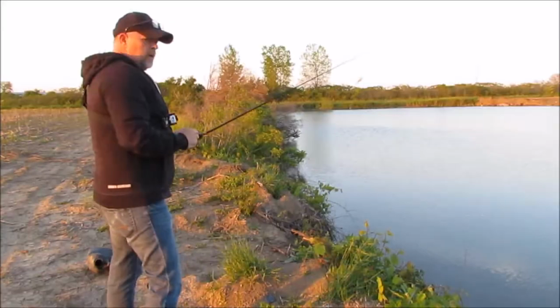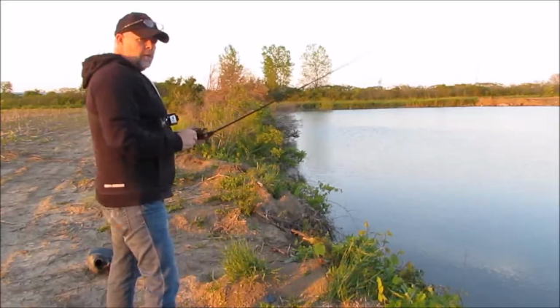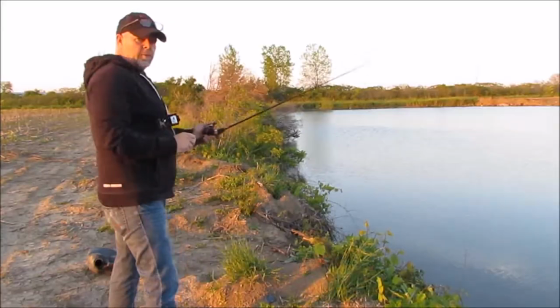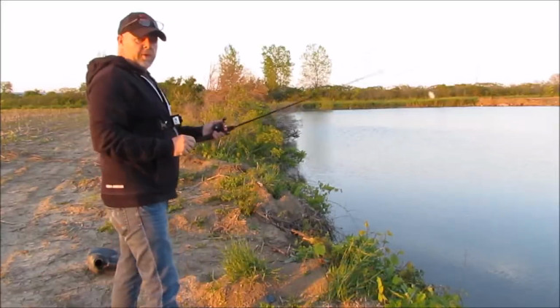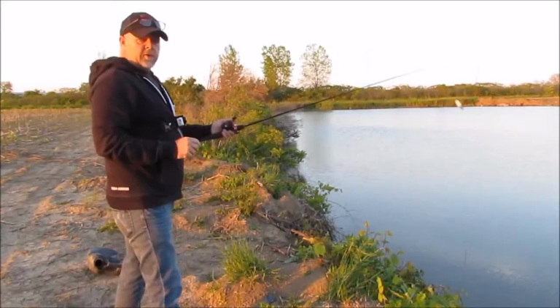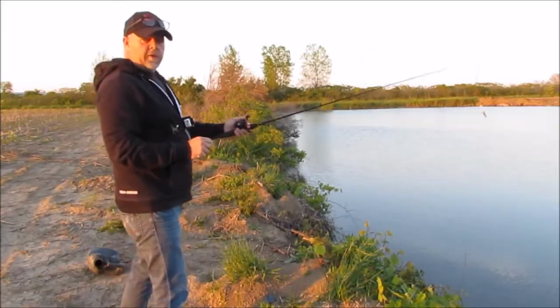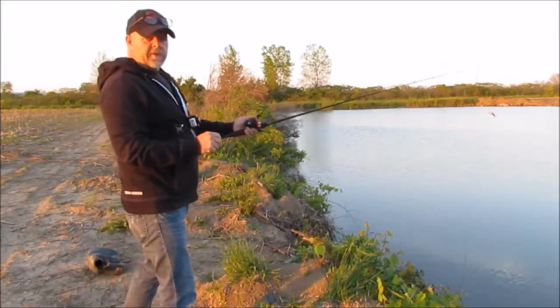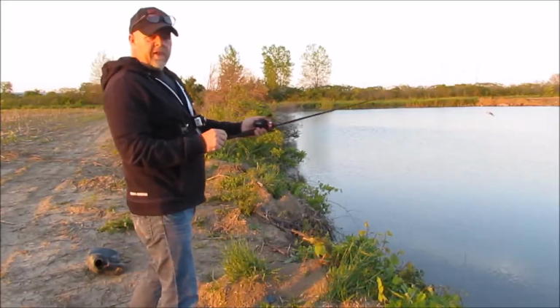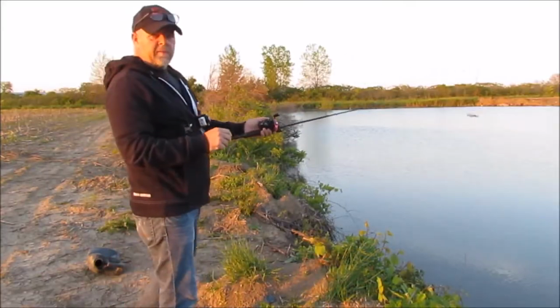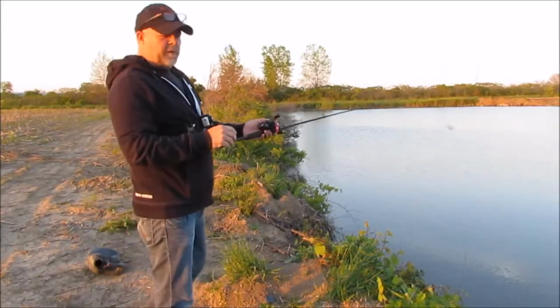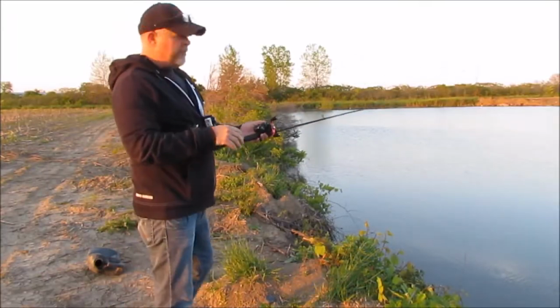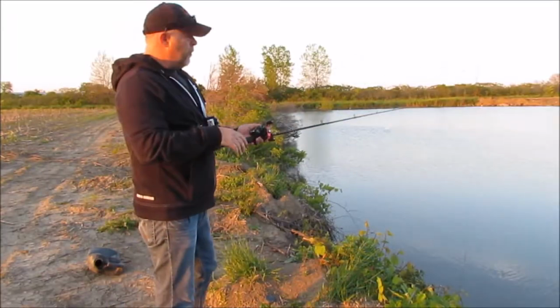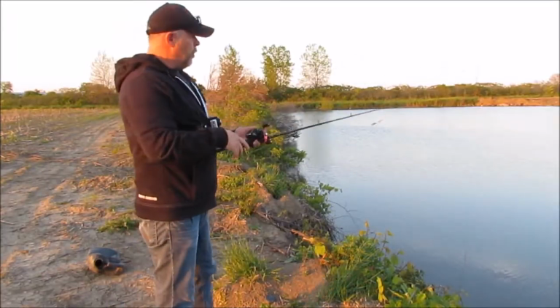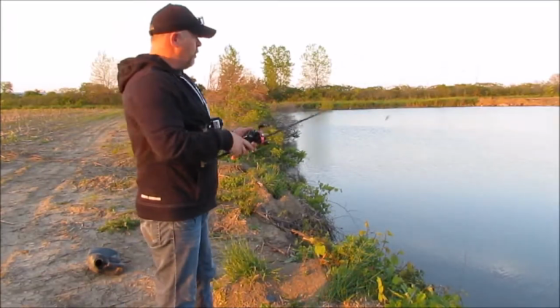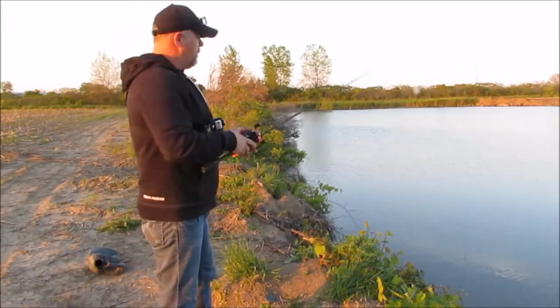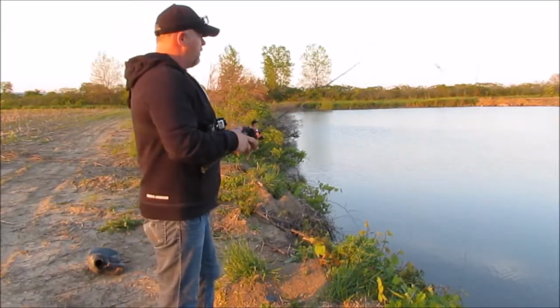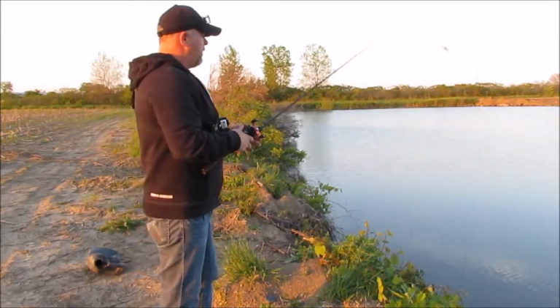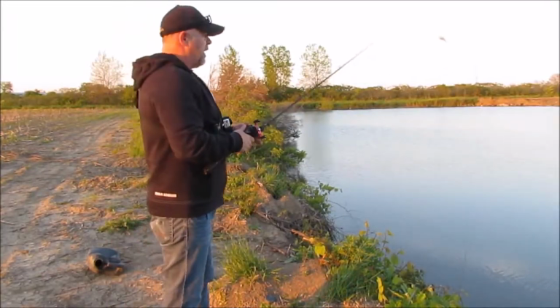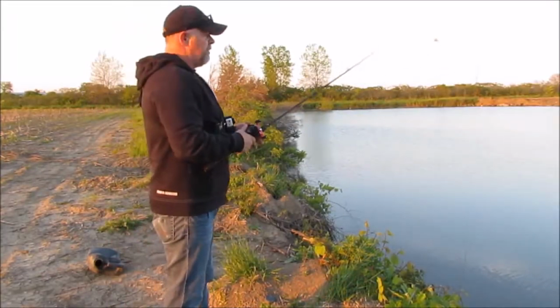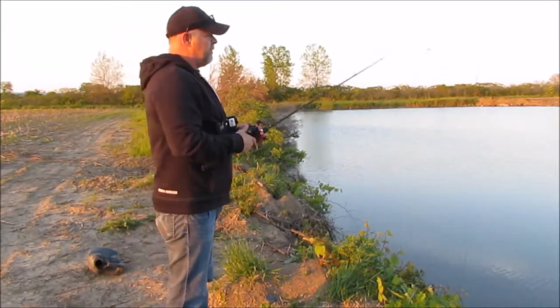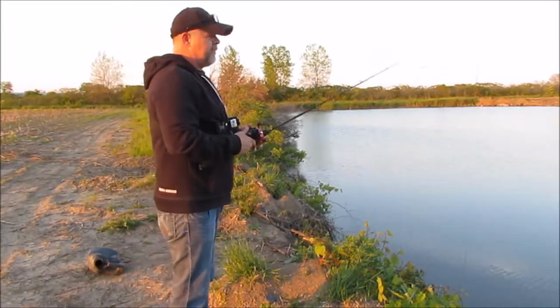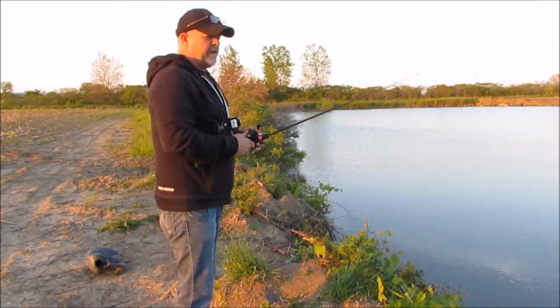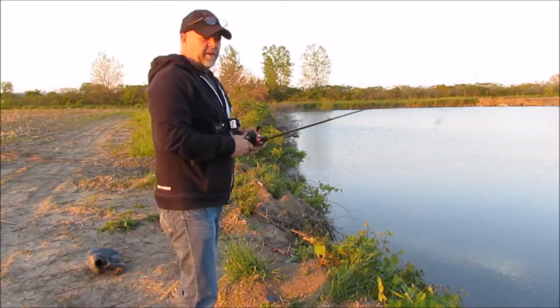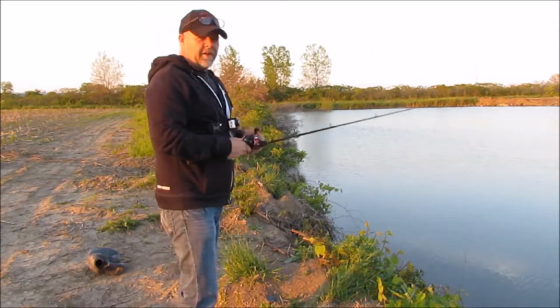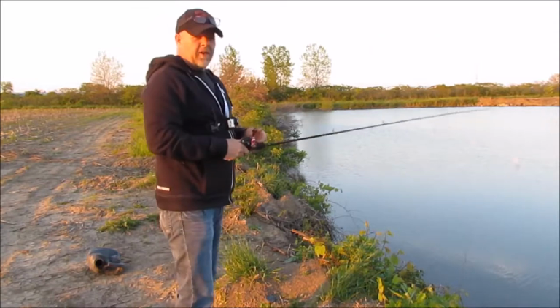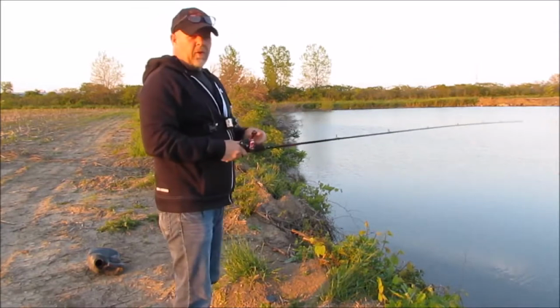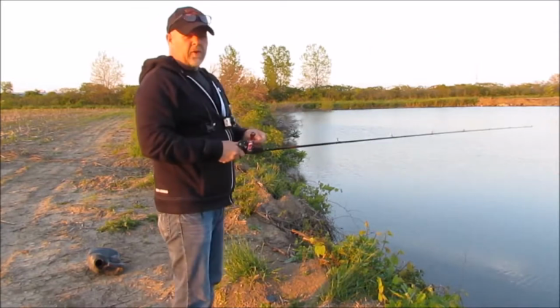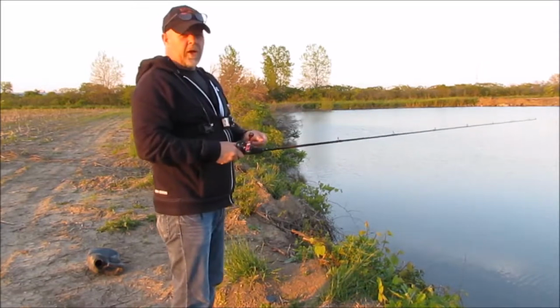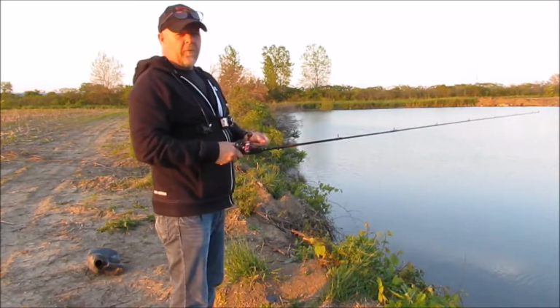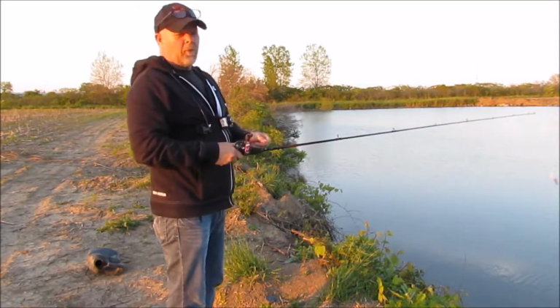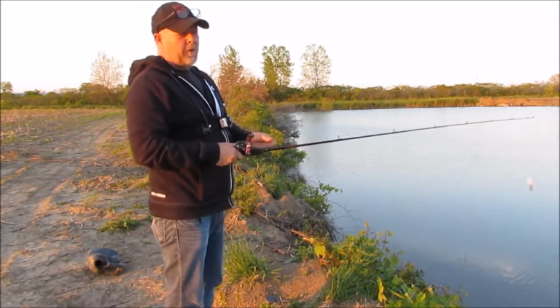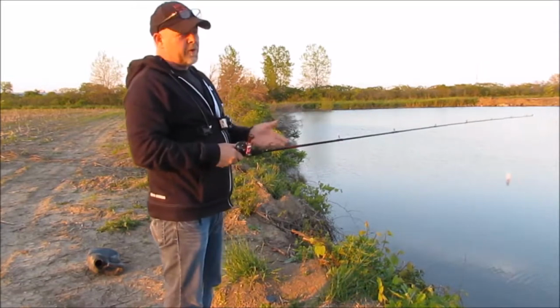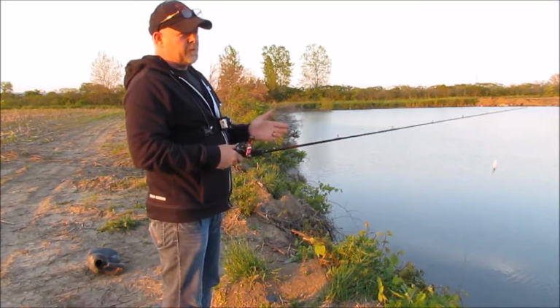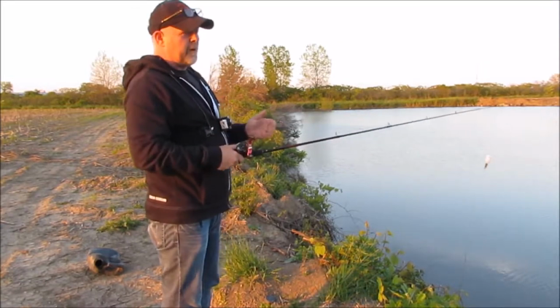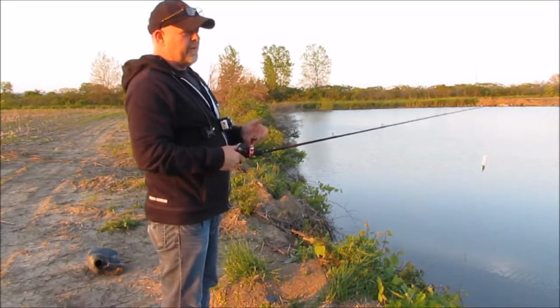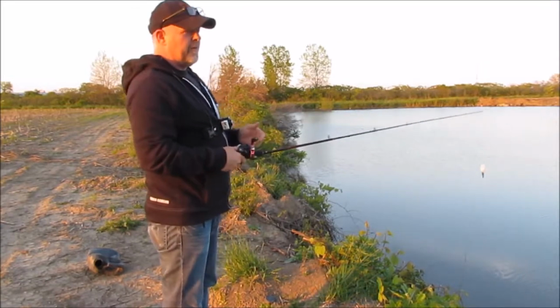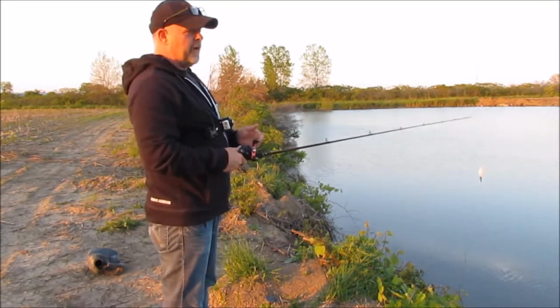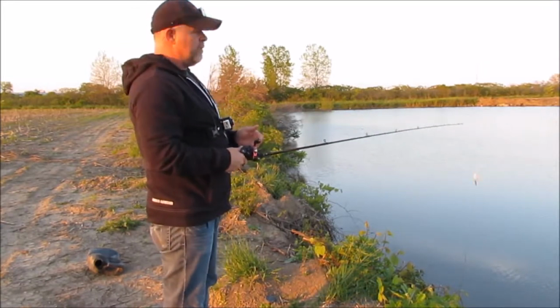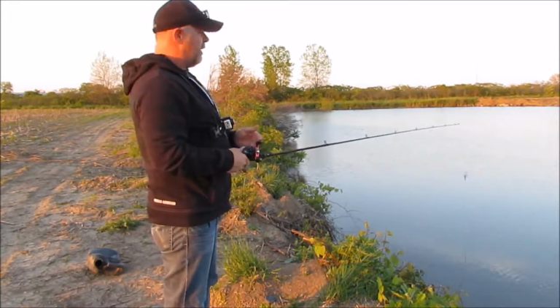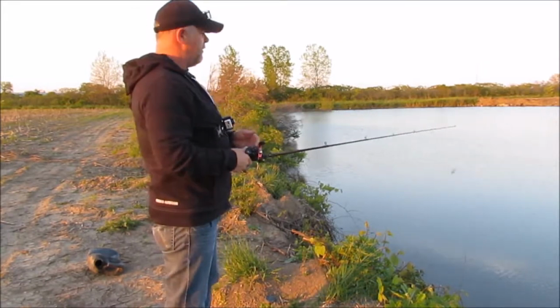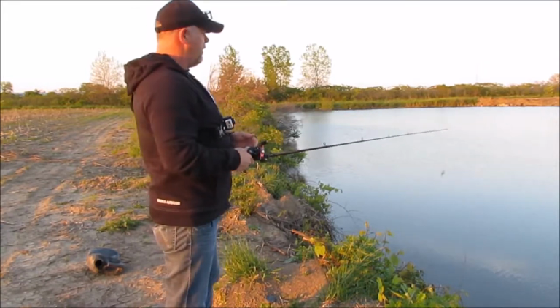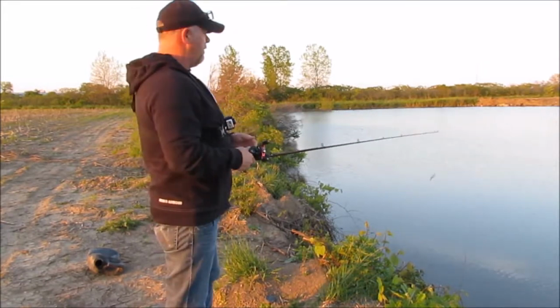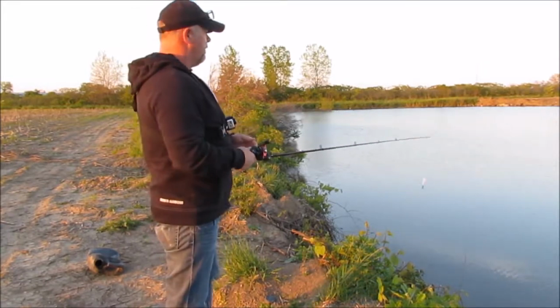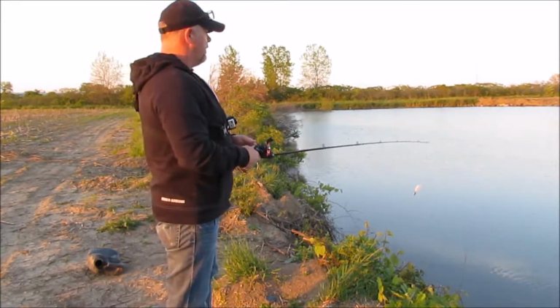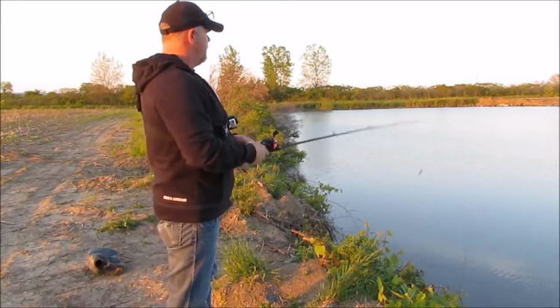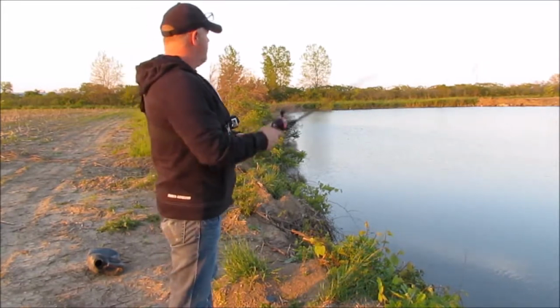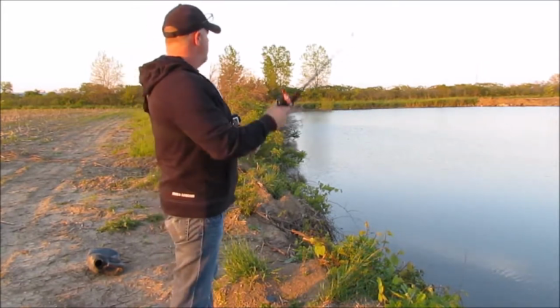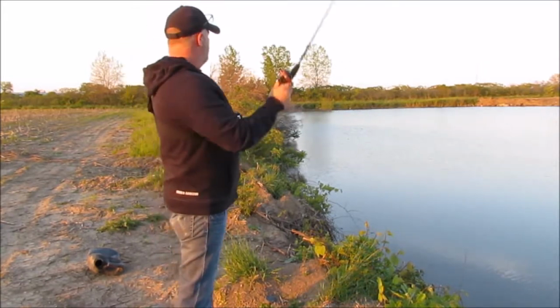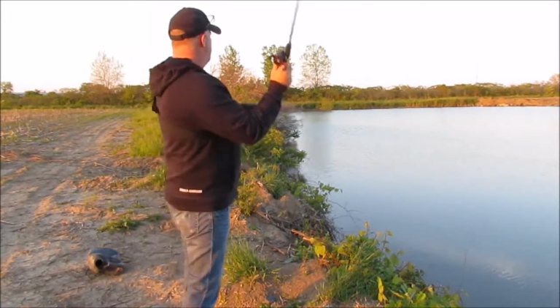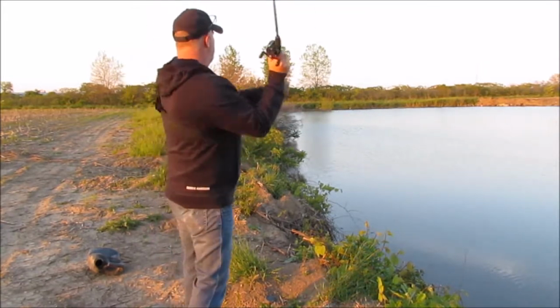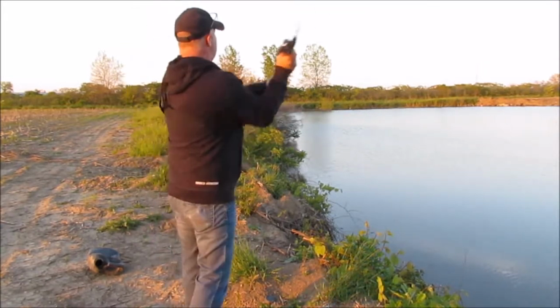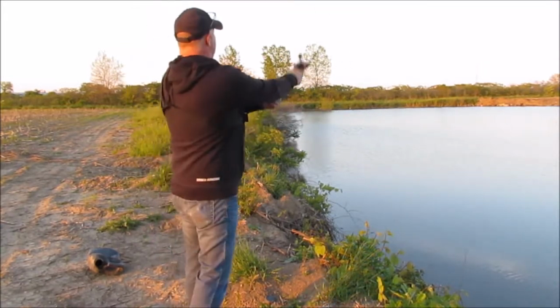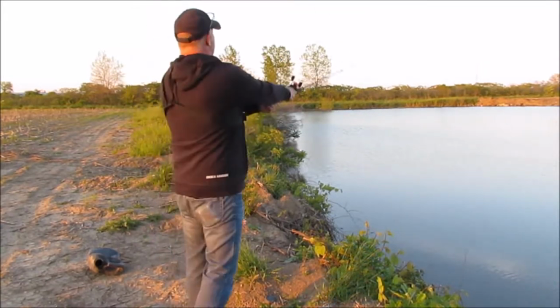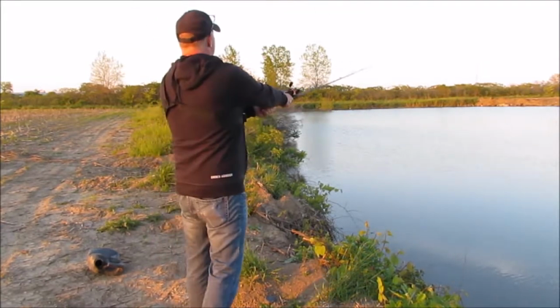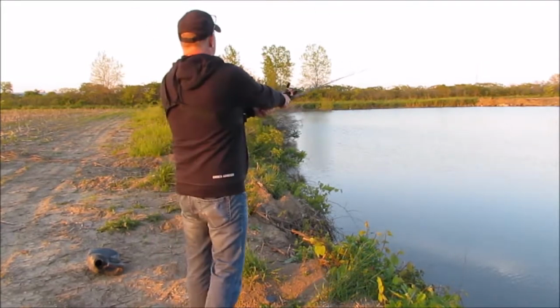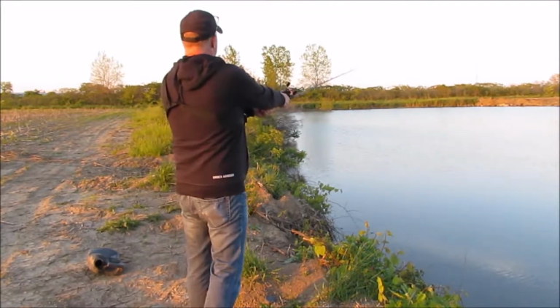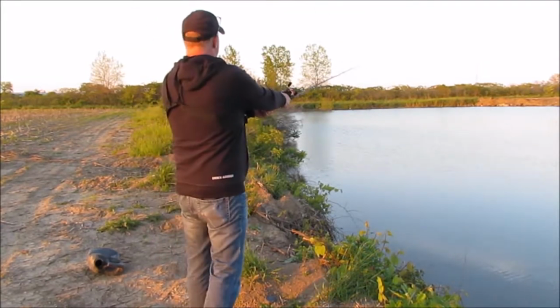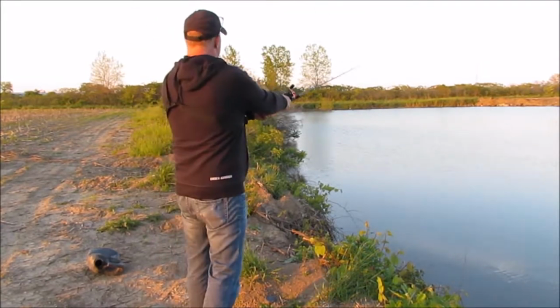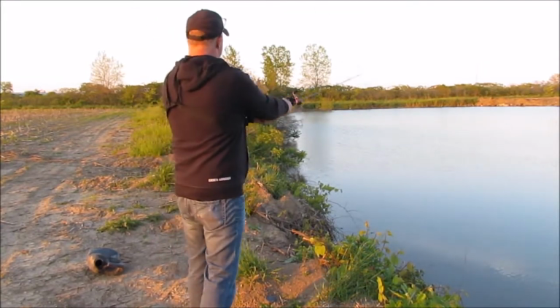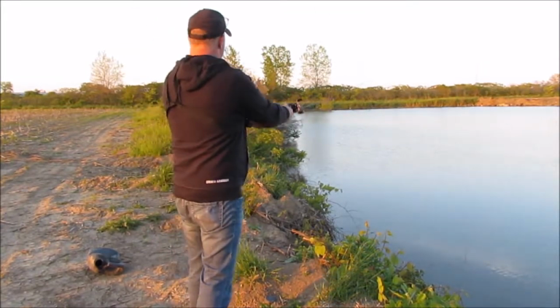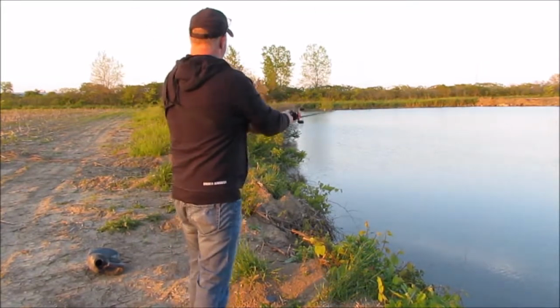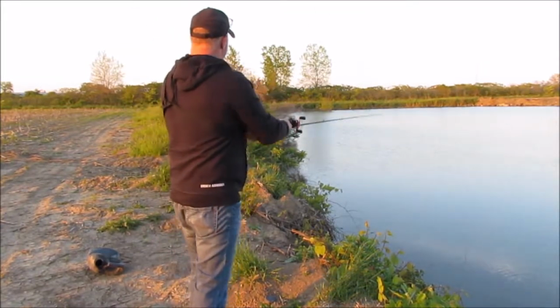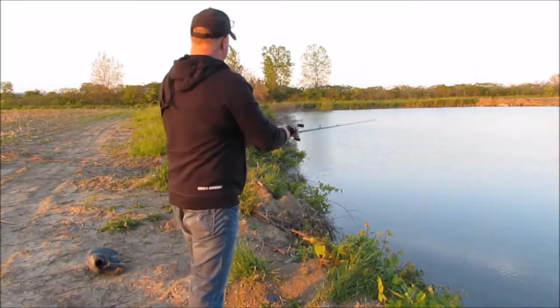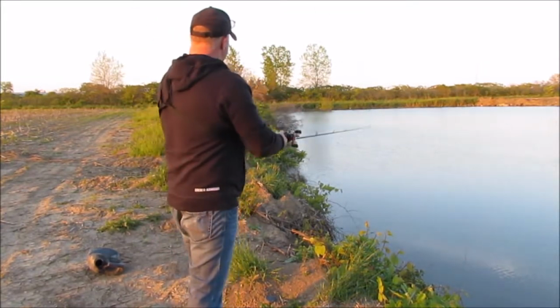Pretty sure I've said it before, but if you haven't figured it out, topwater is by far my favorite method of fishing.